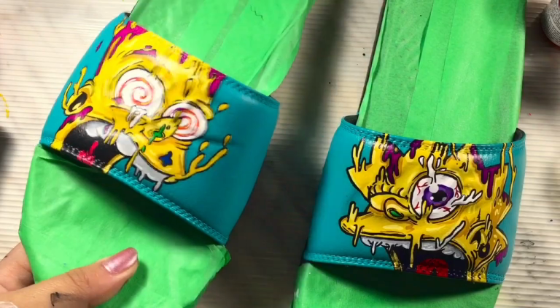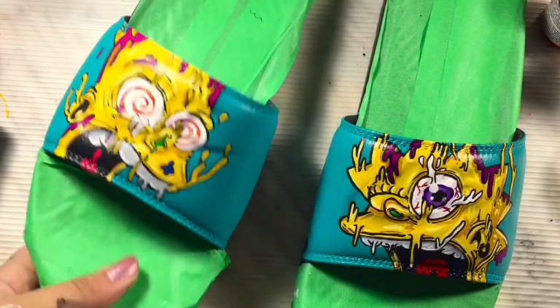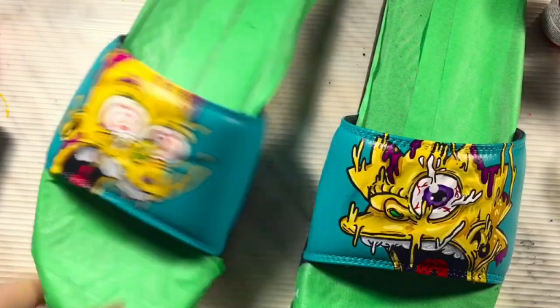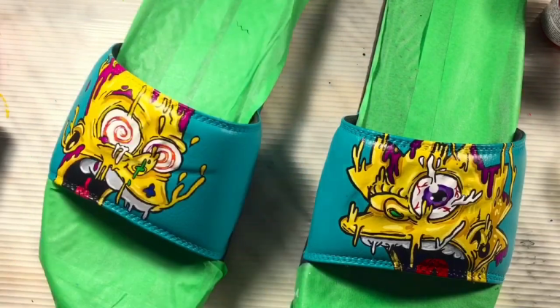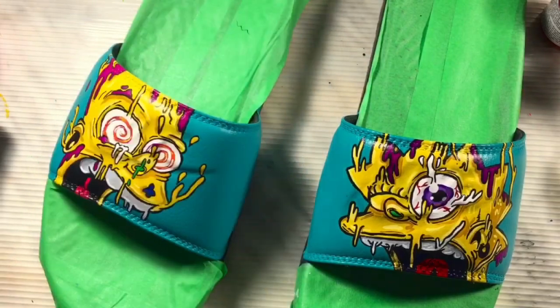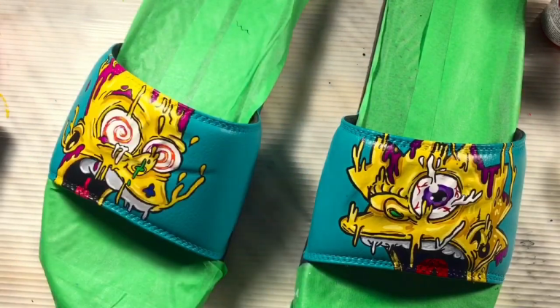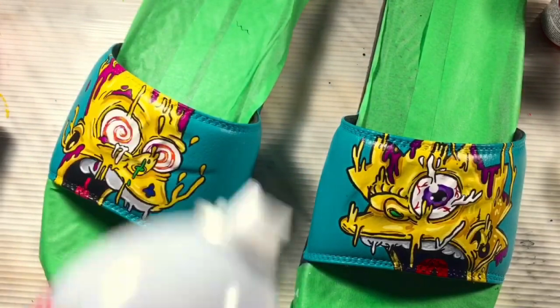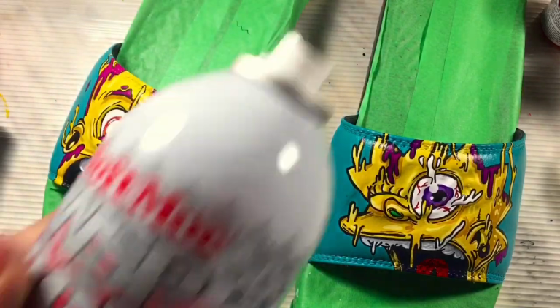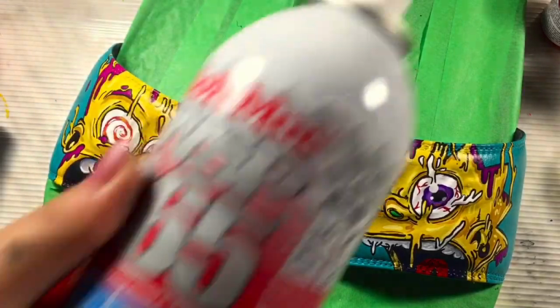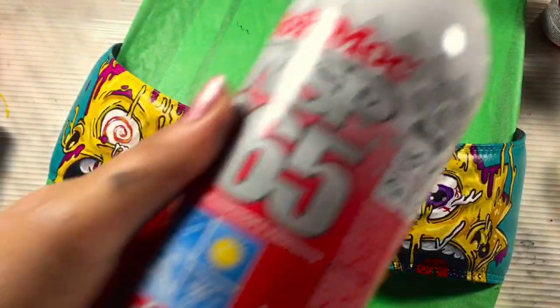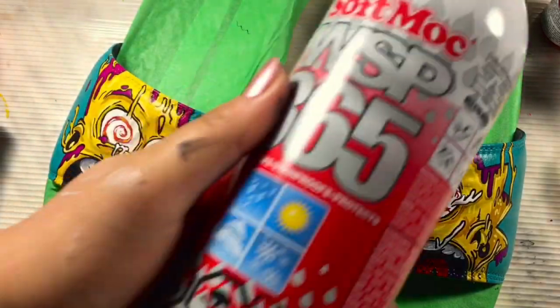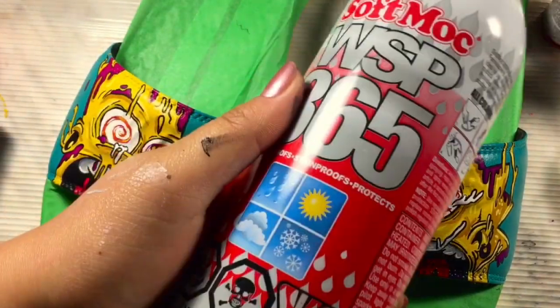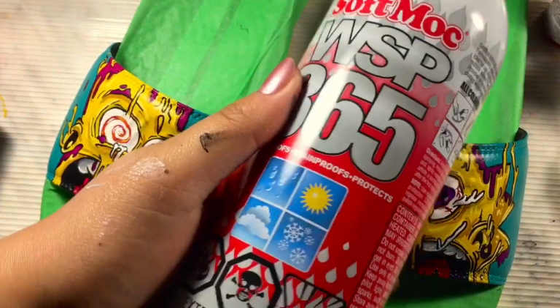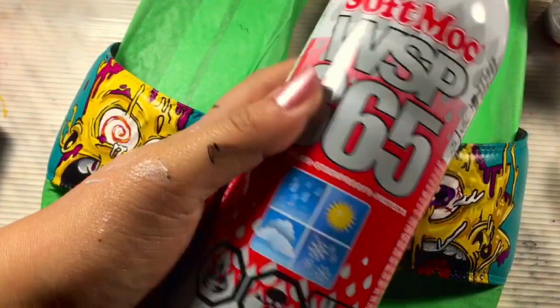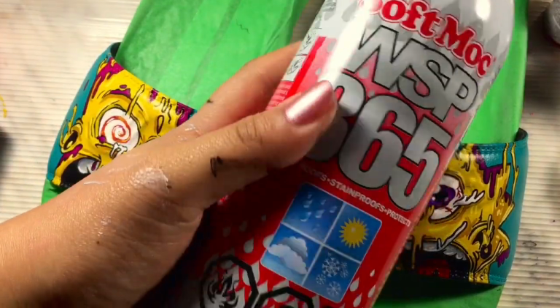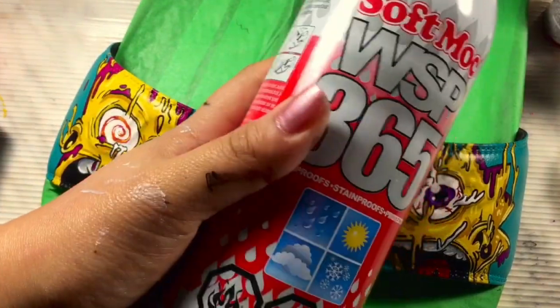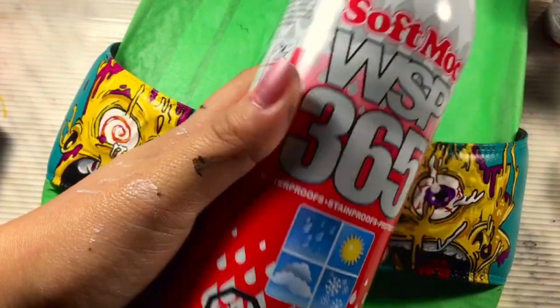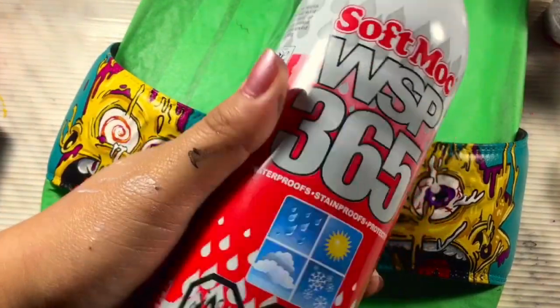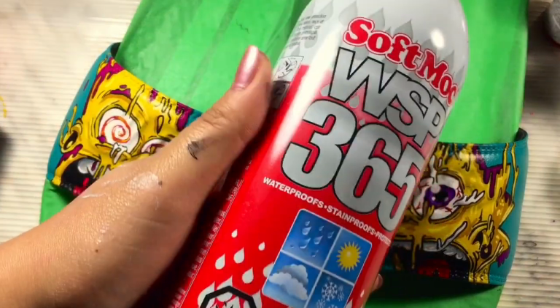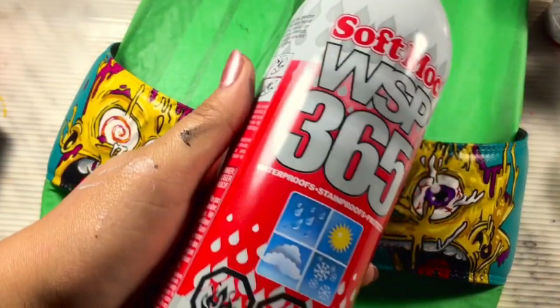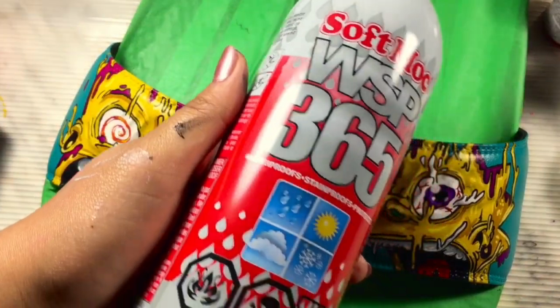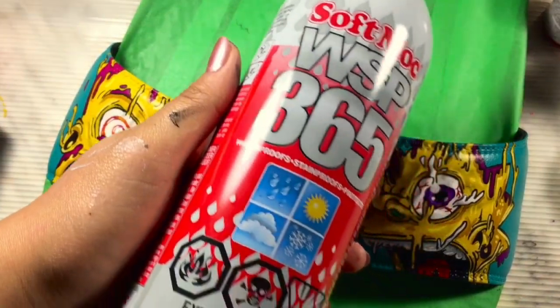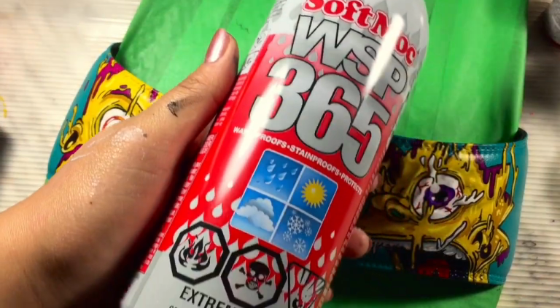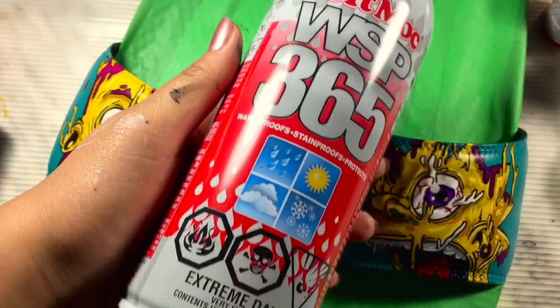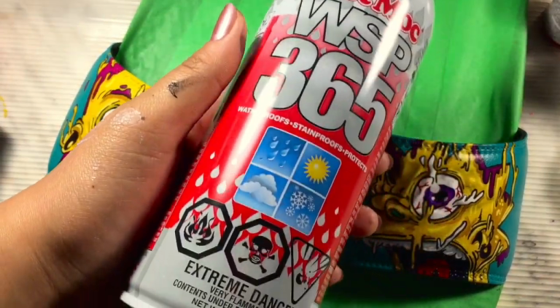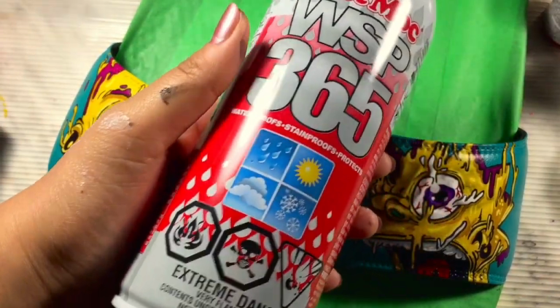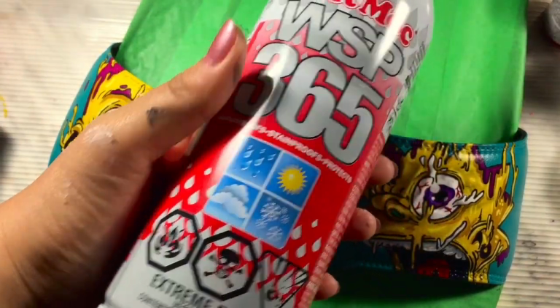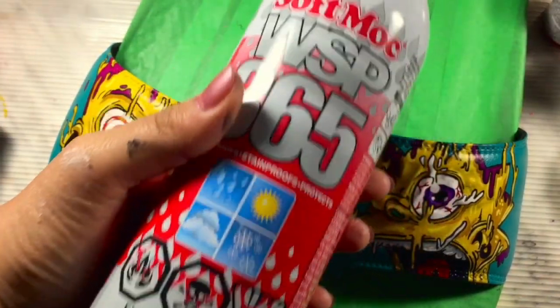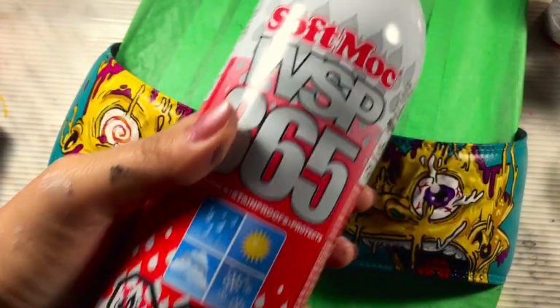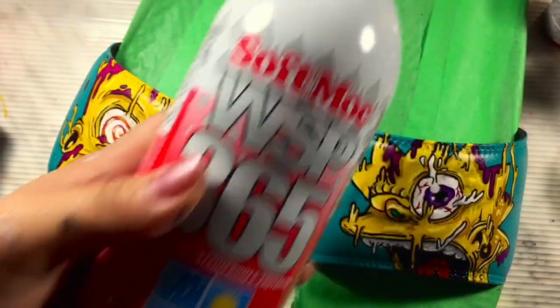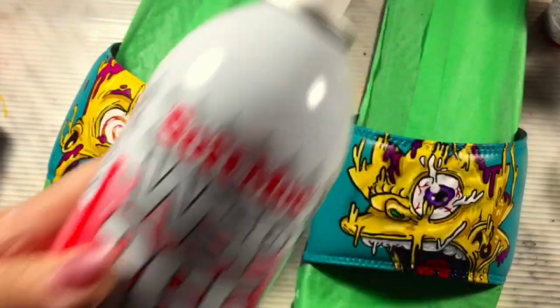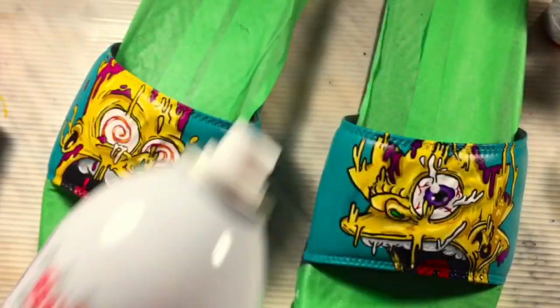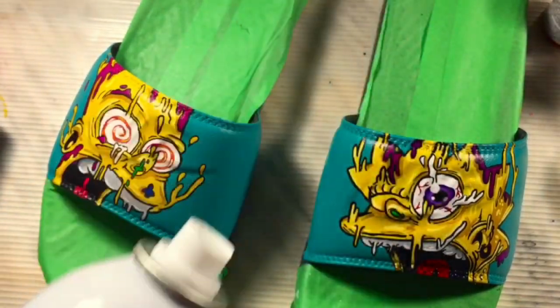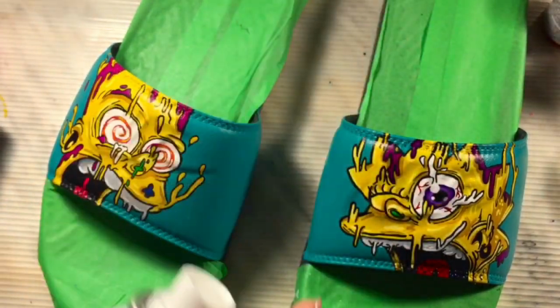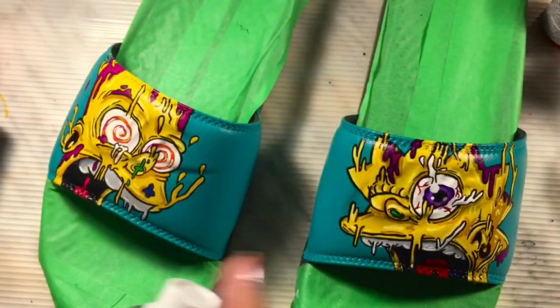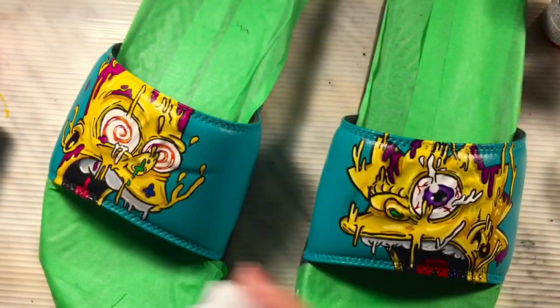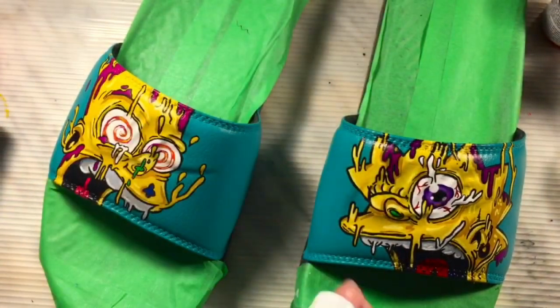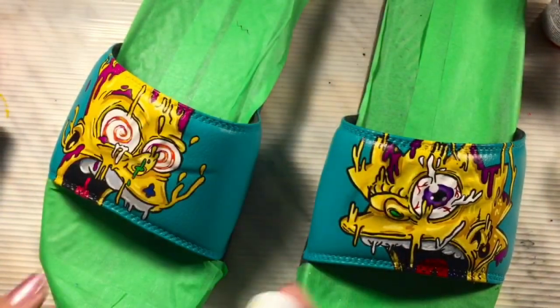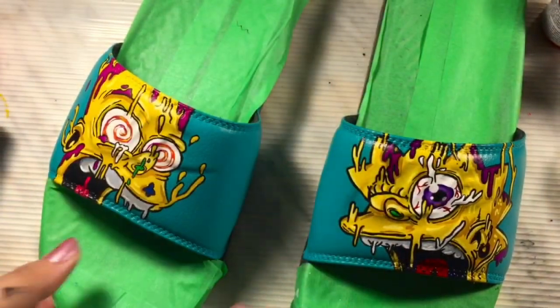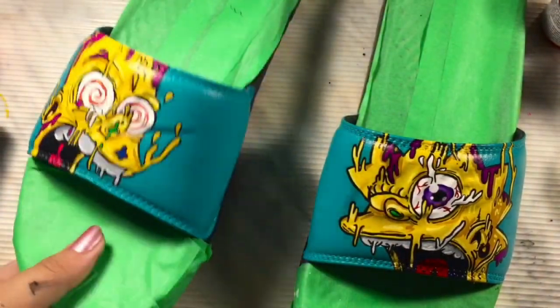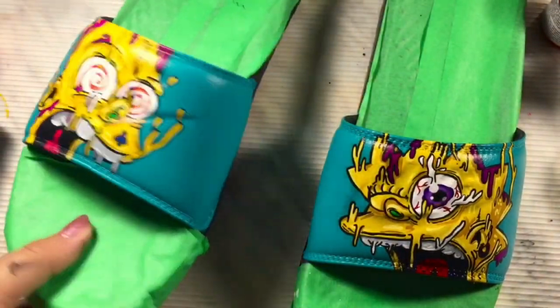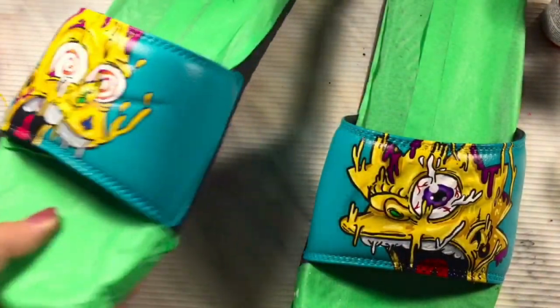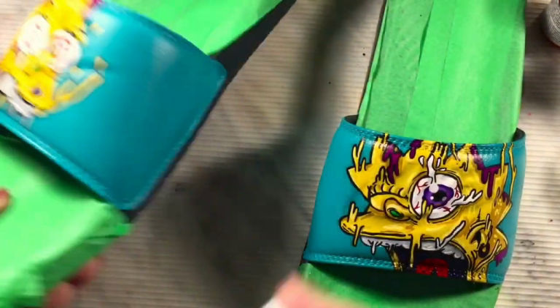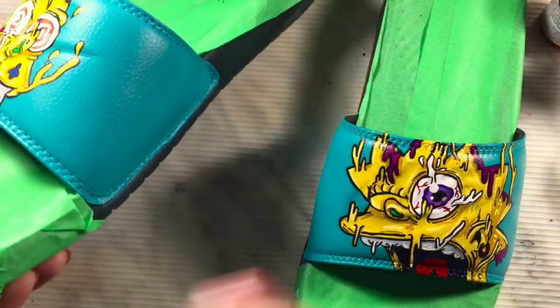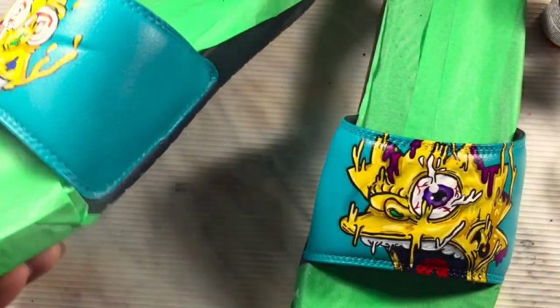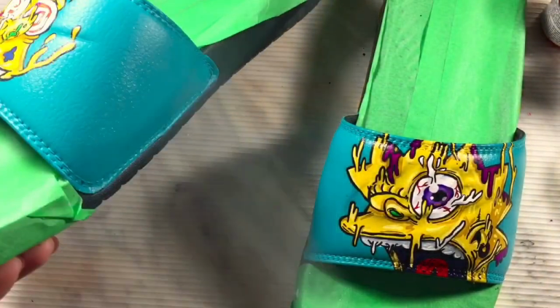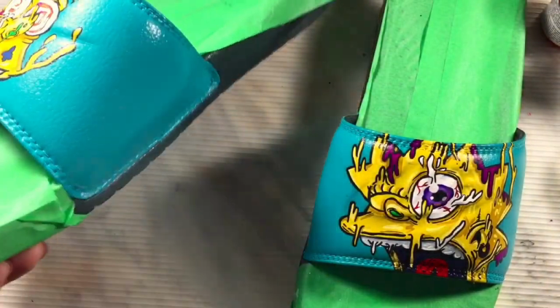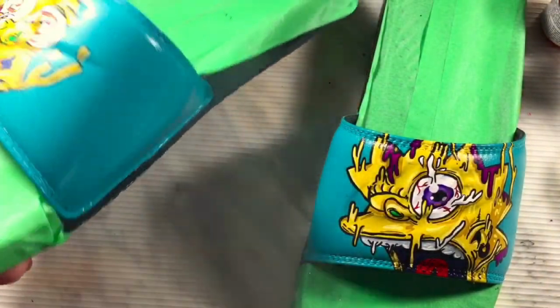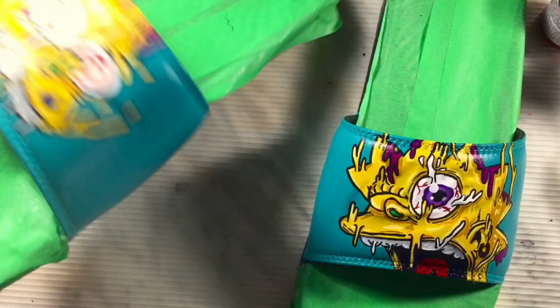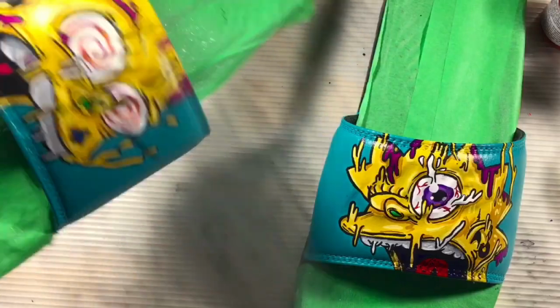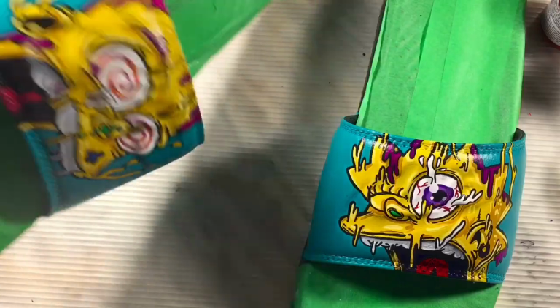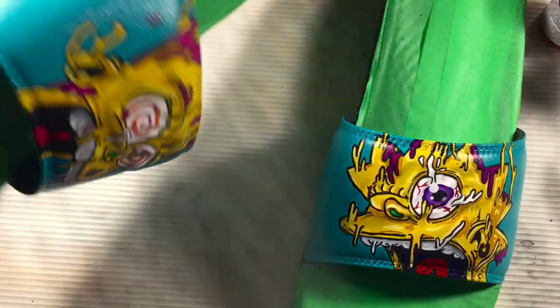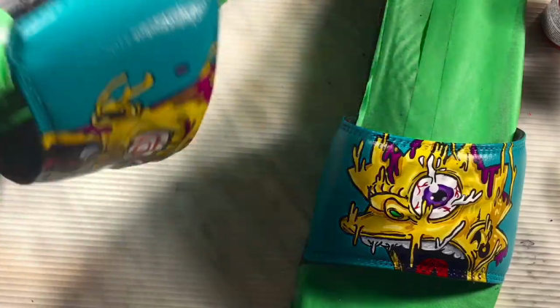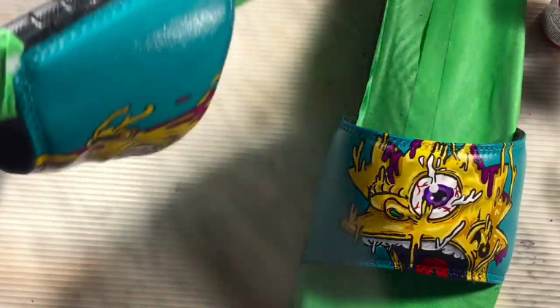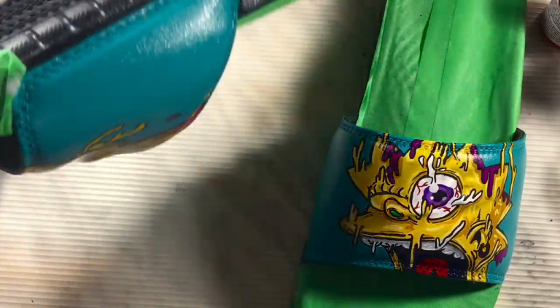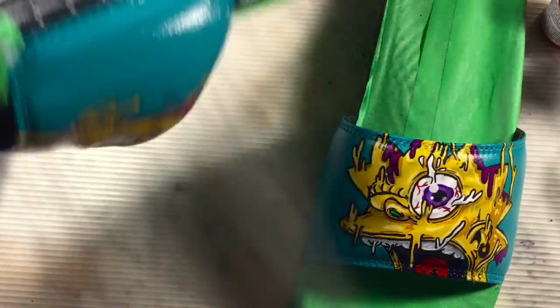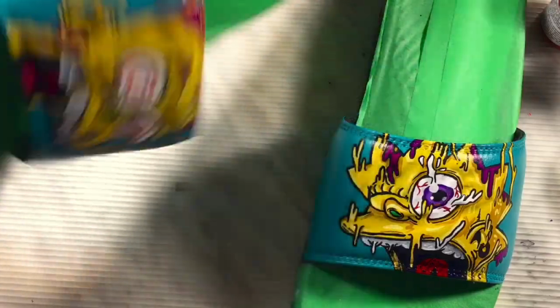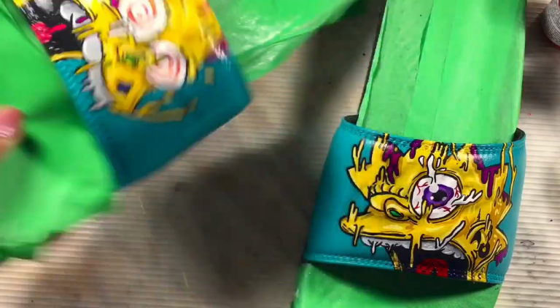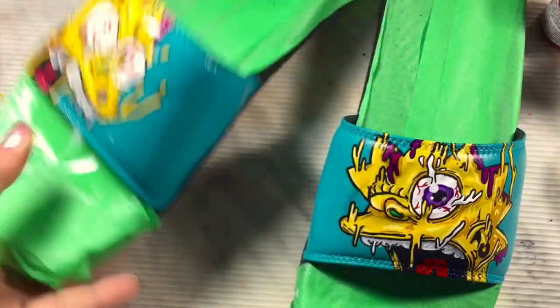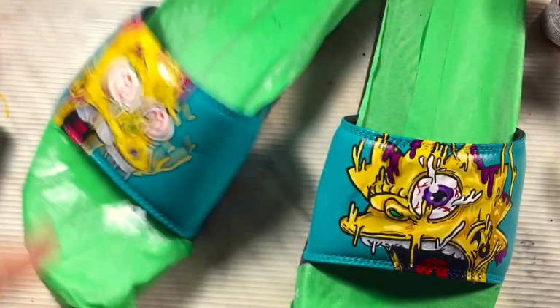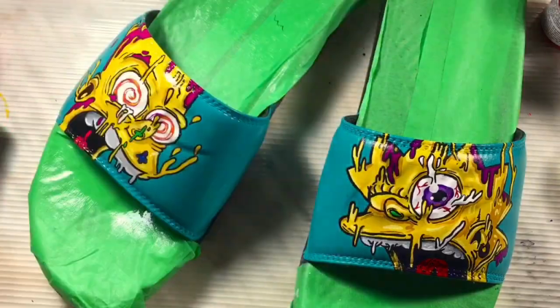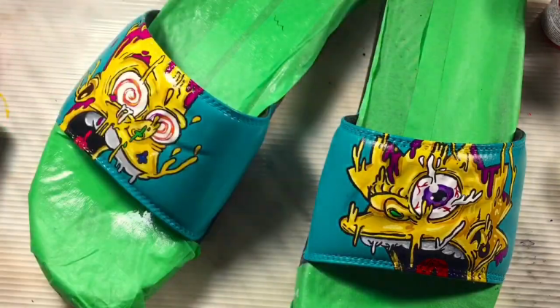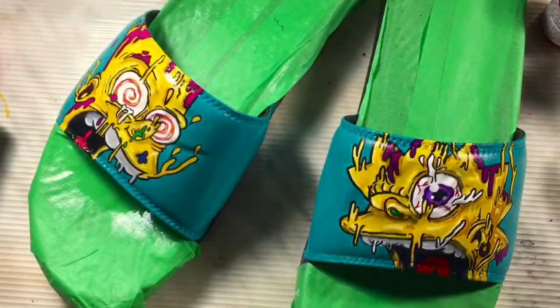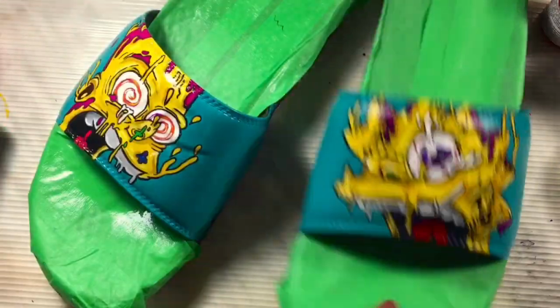Lastly, after putting on the clear coat sealer, put on a spray of waterproof to protect the paint from water and also to make it stain proof.